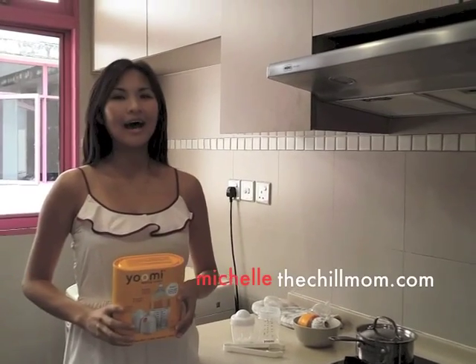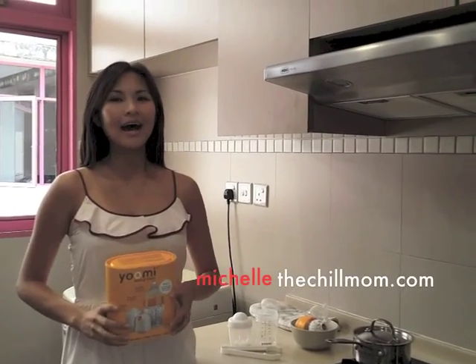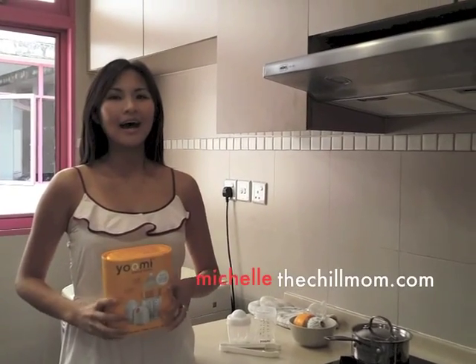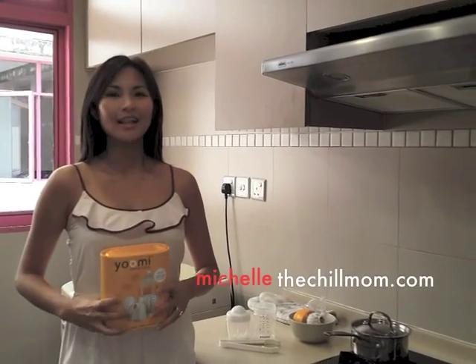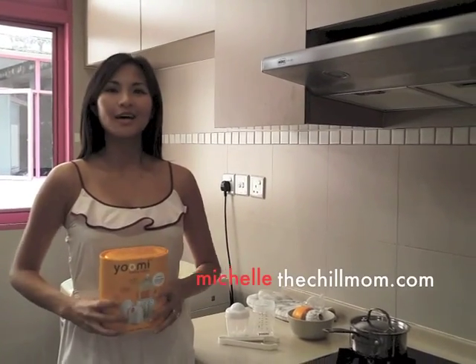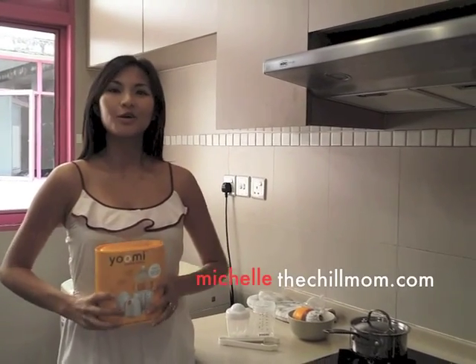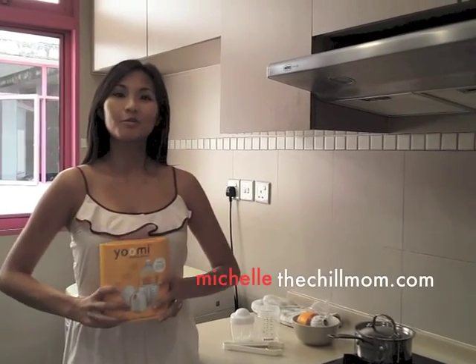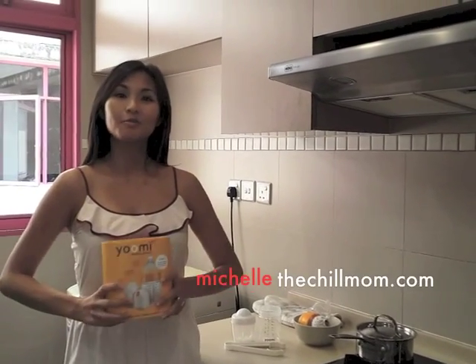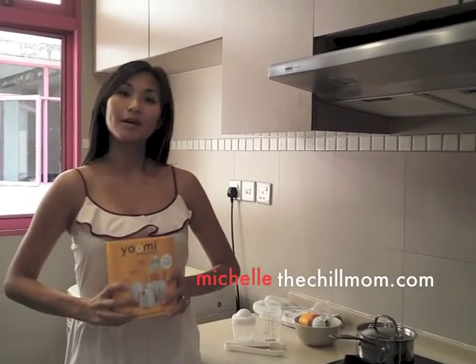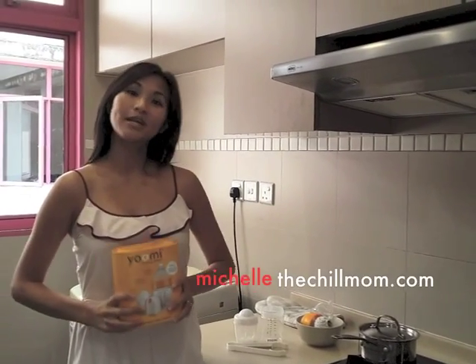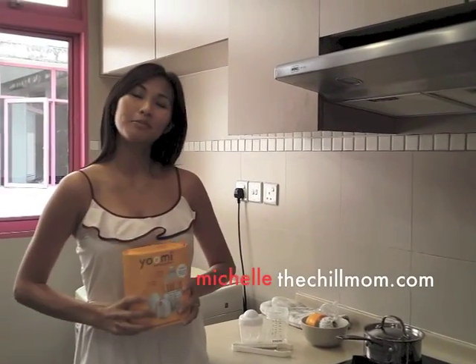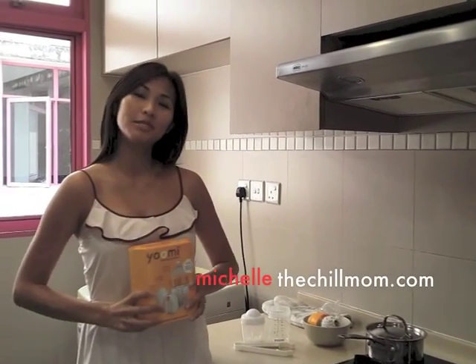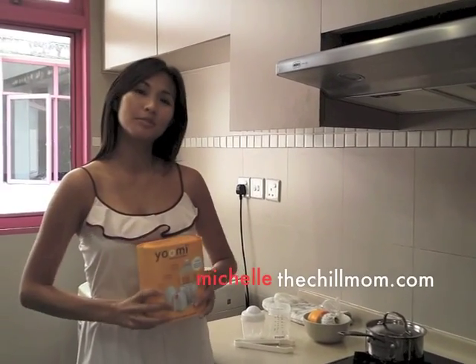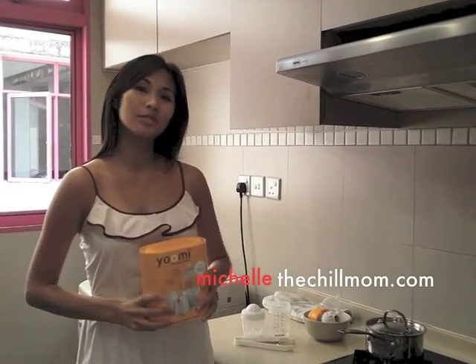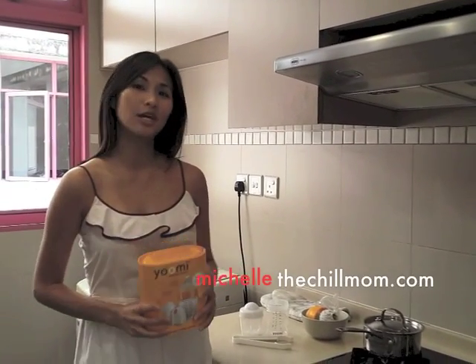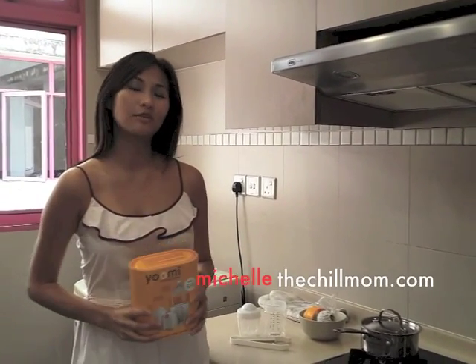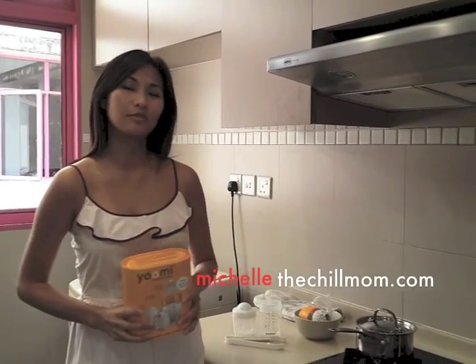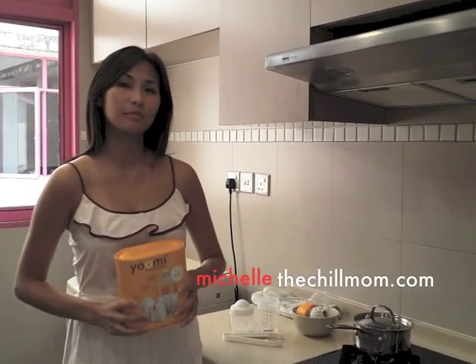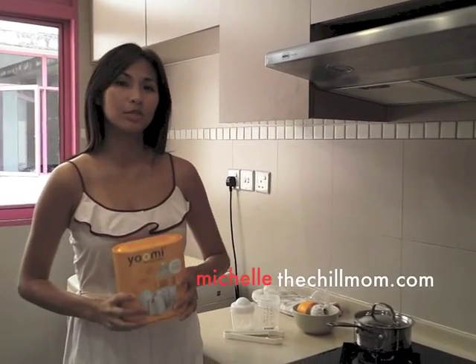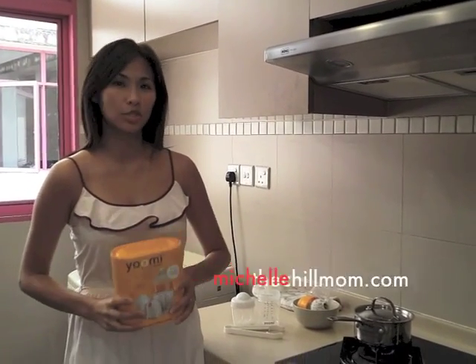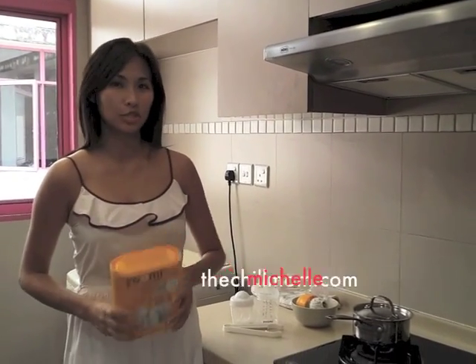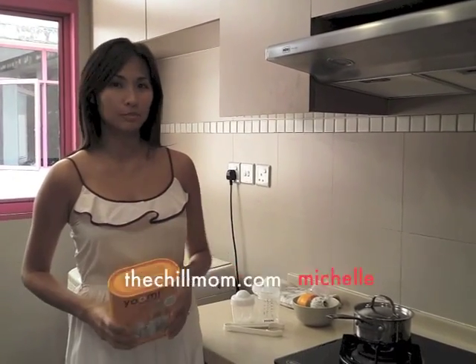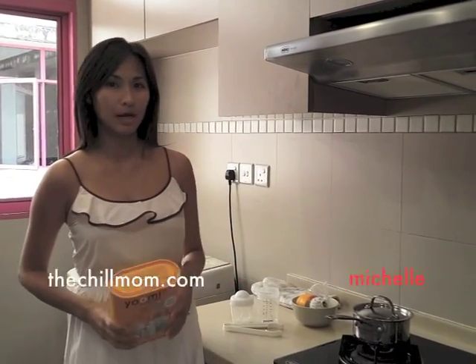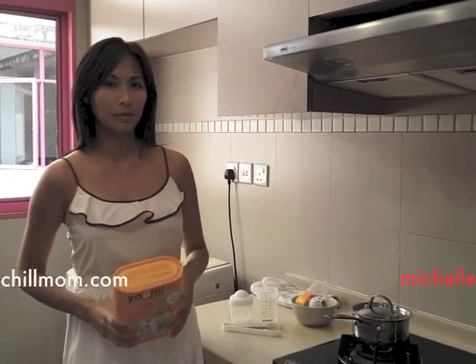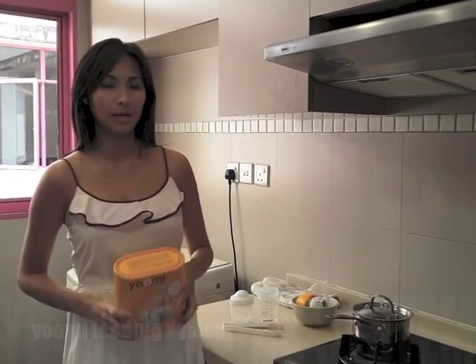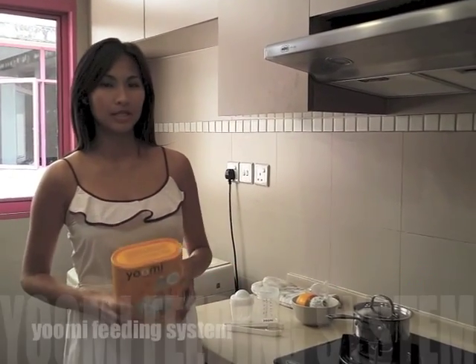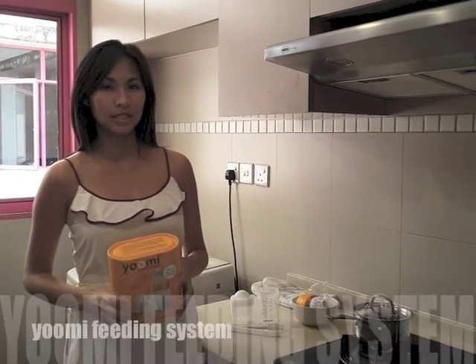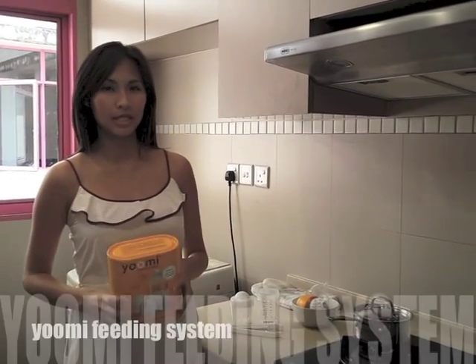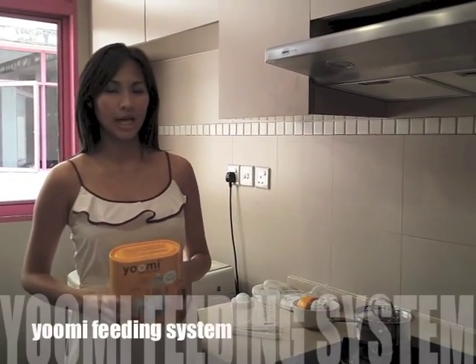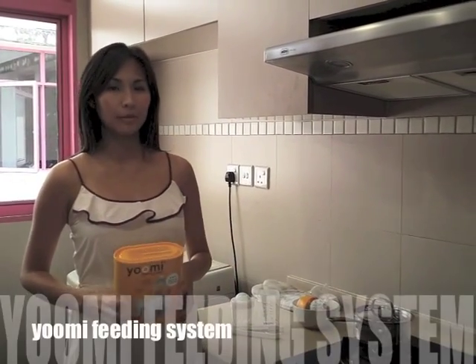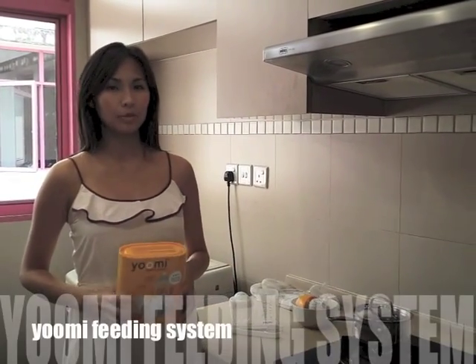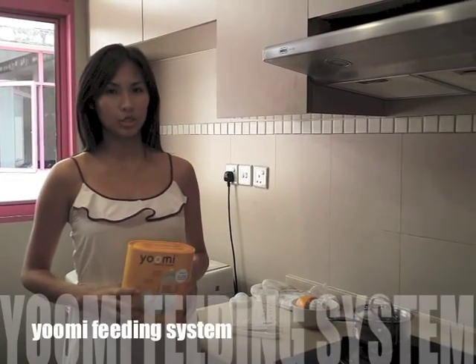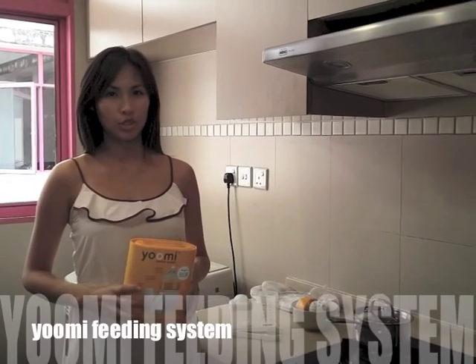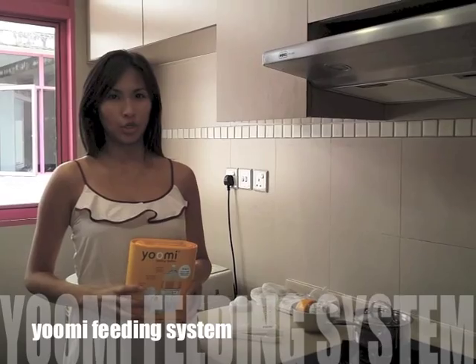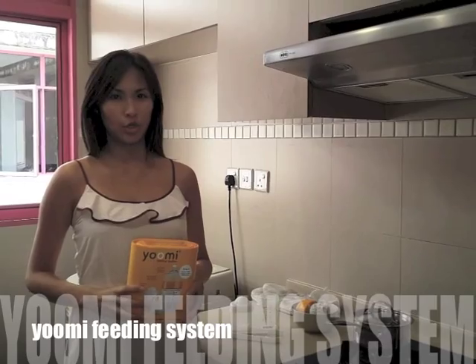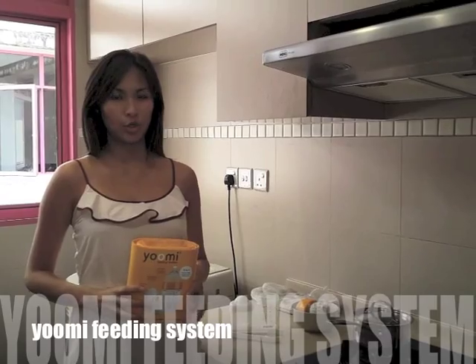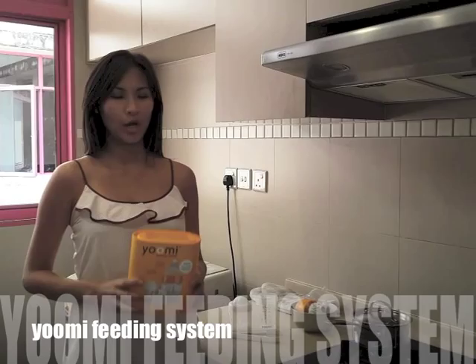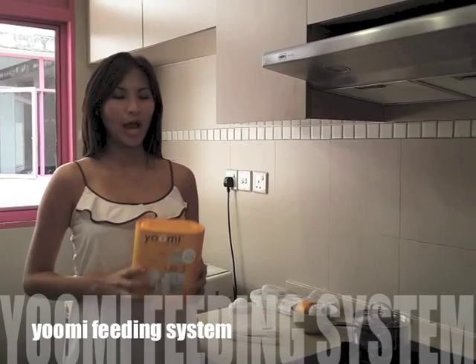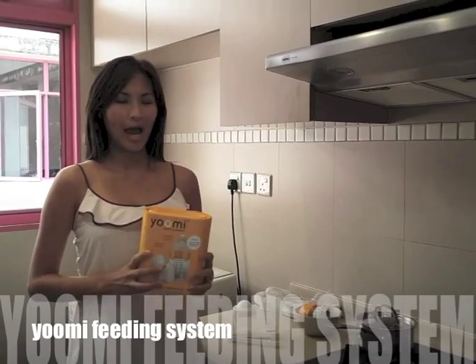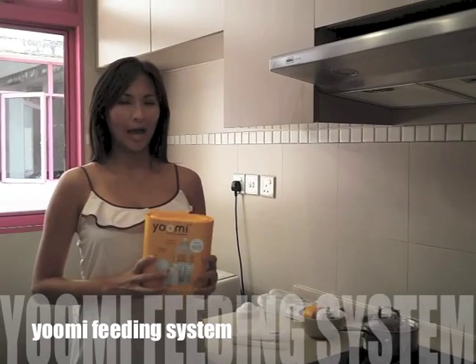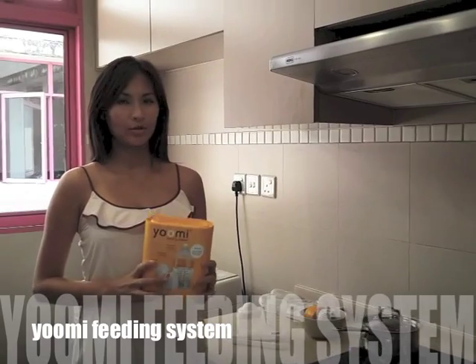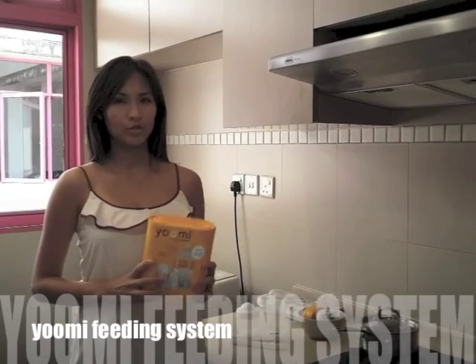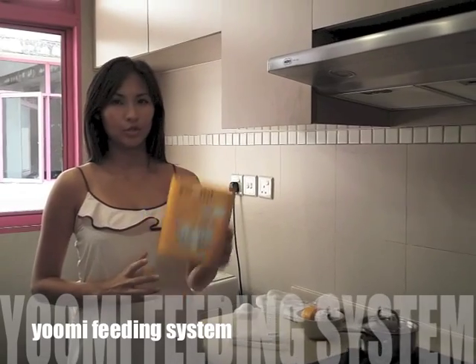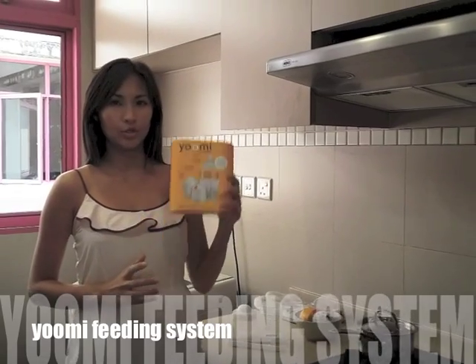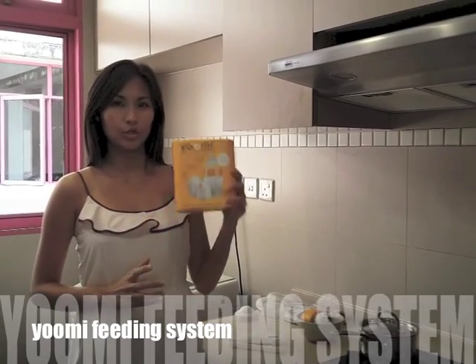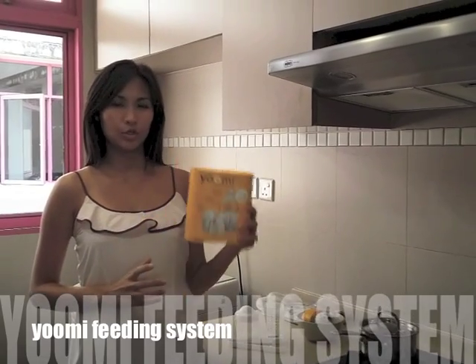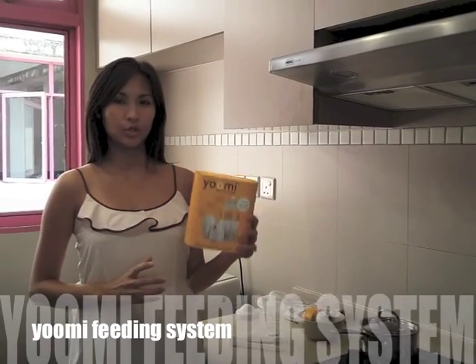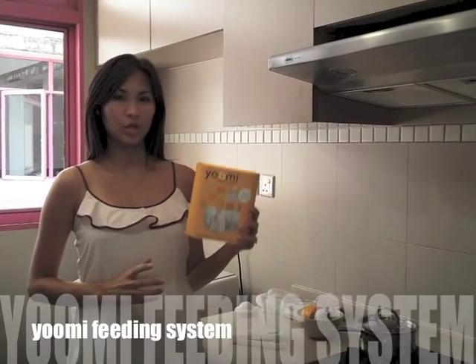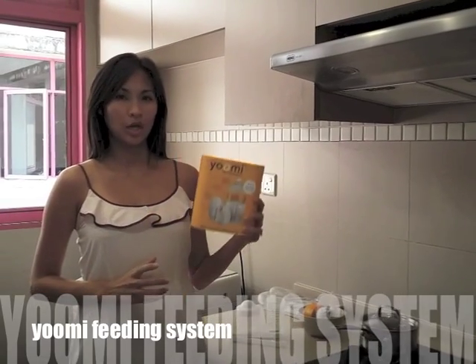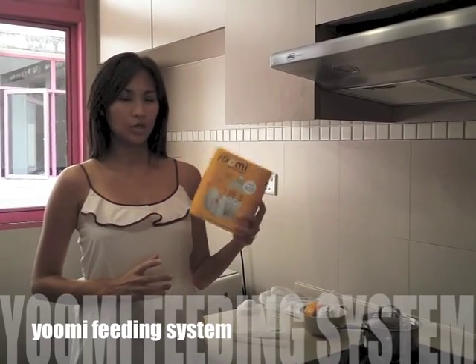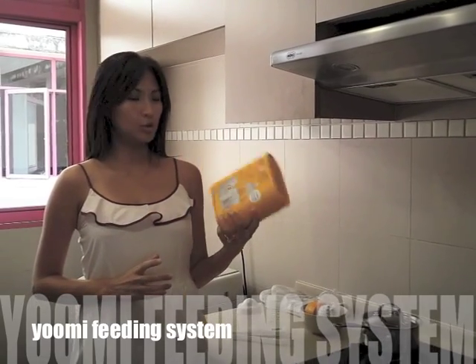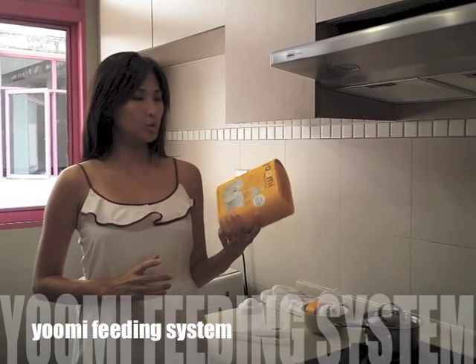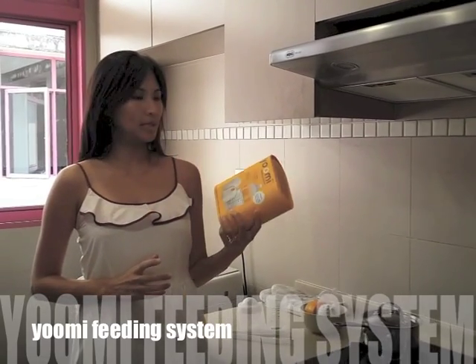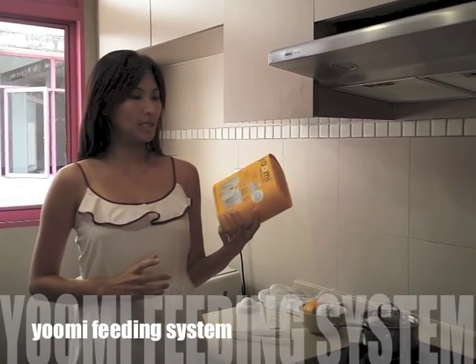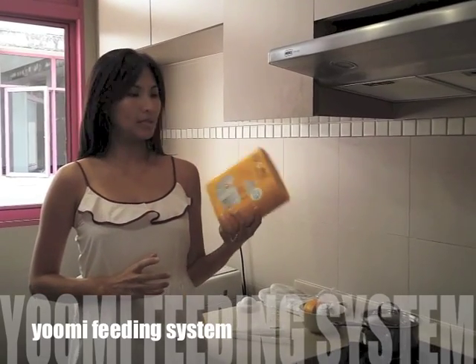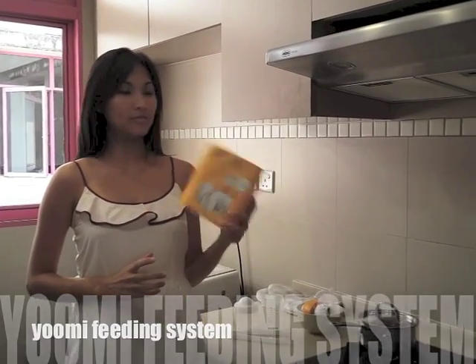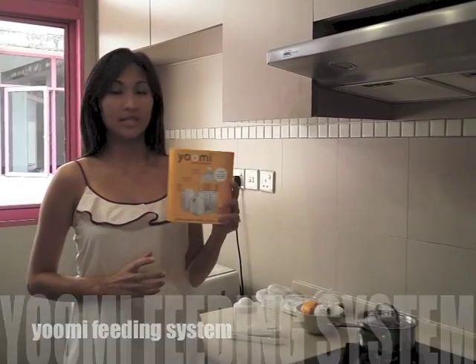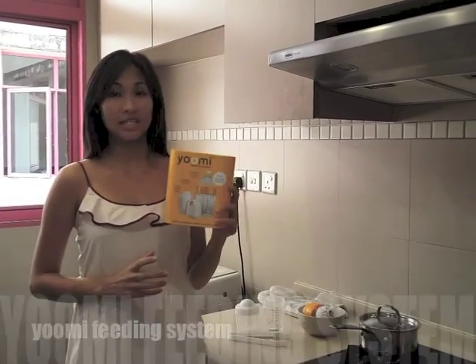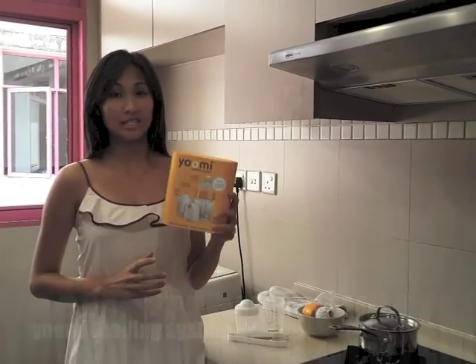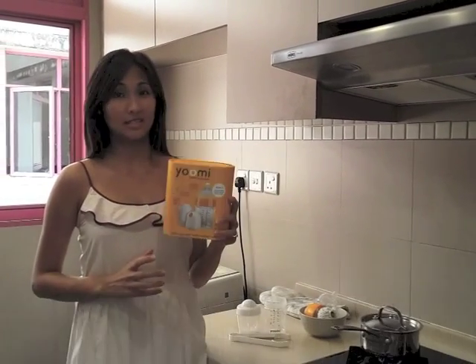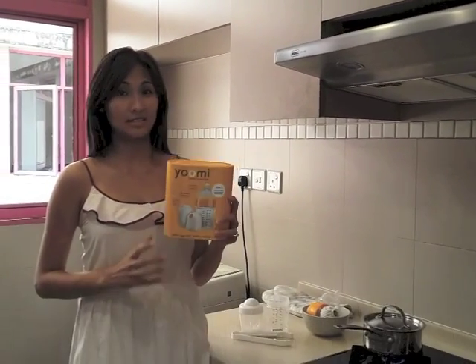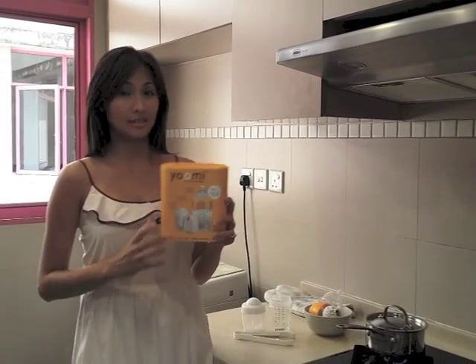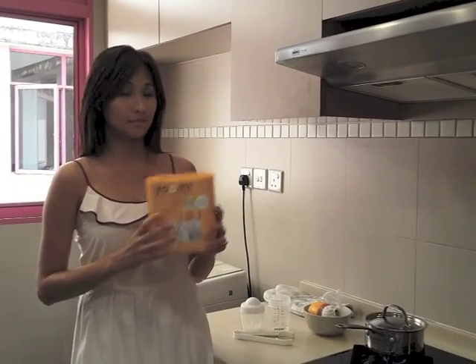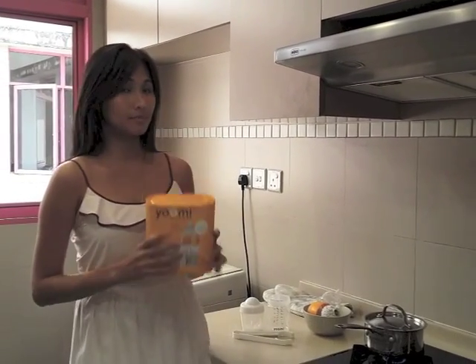Hello, my name is Michelle from The Chill Mom and today I'm going to show you how to use the Yumi feeding system.